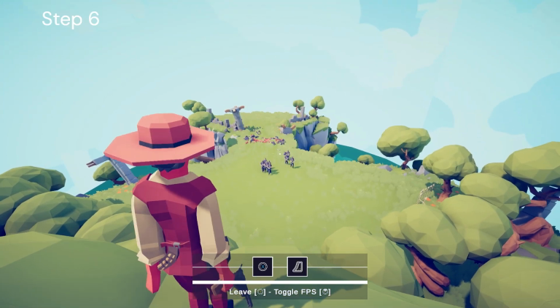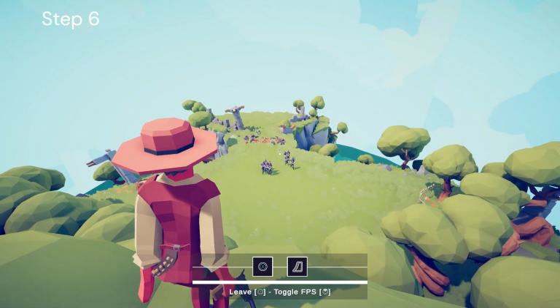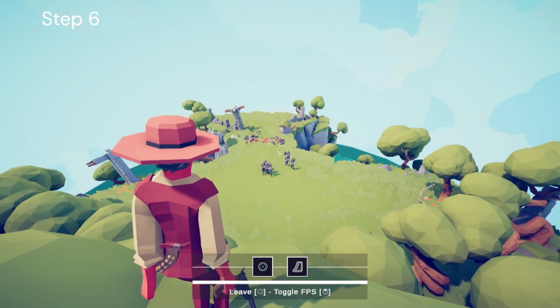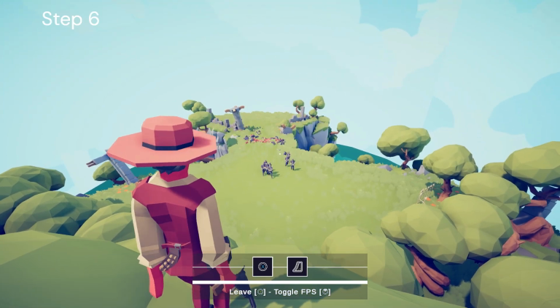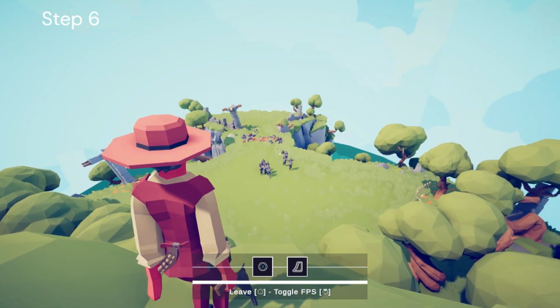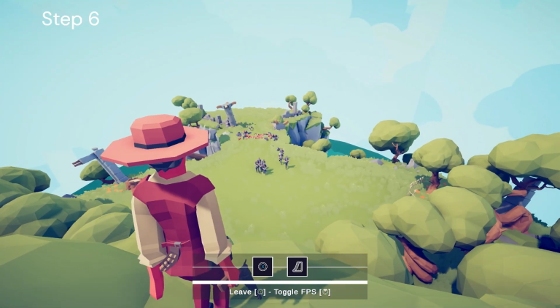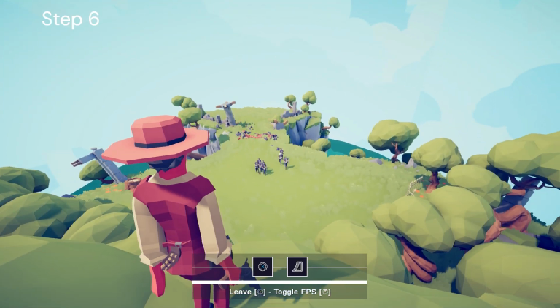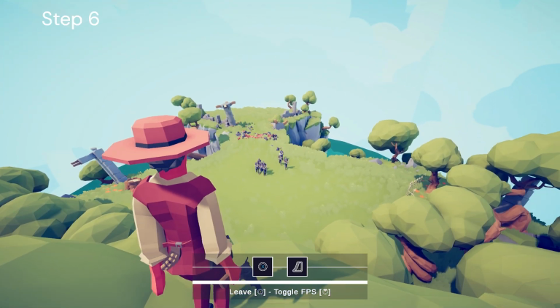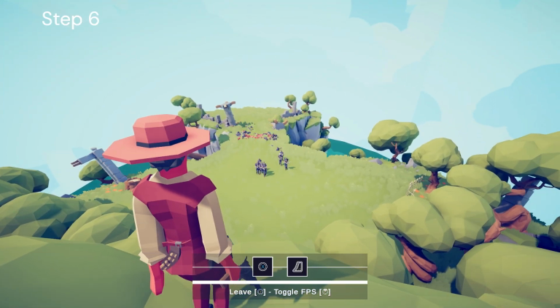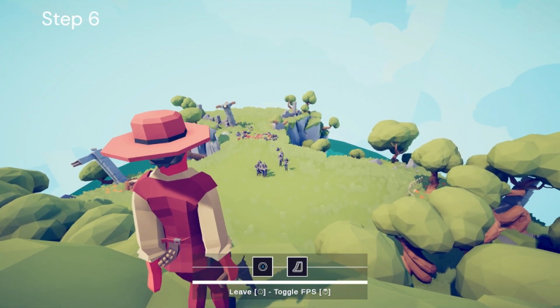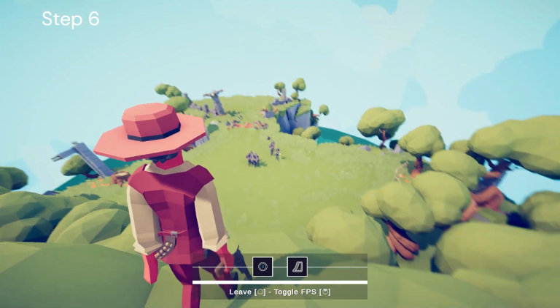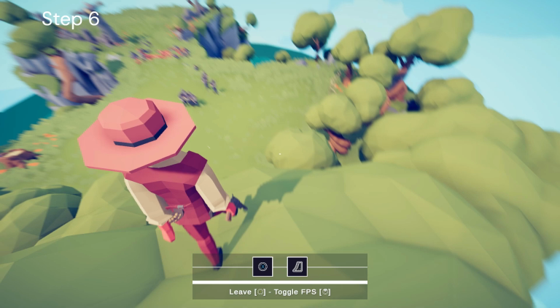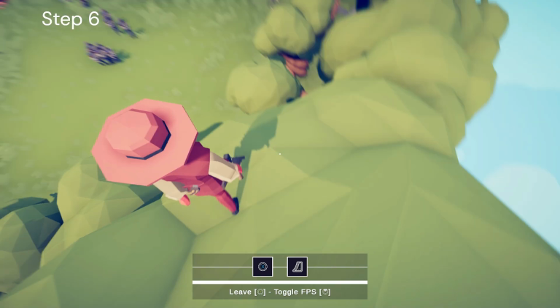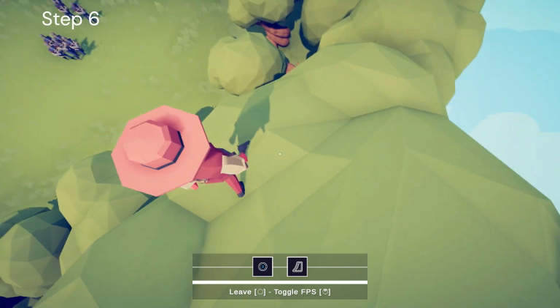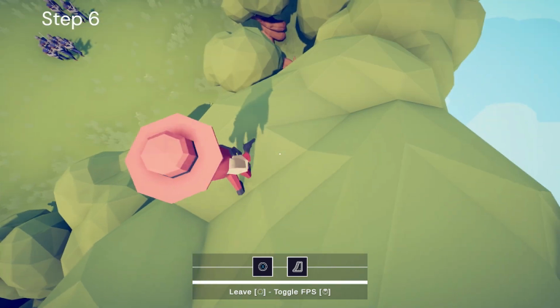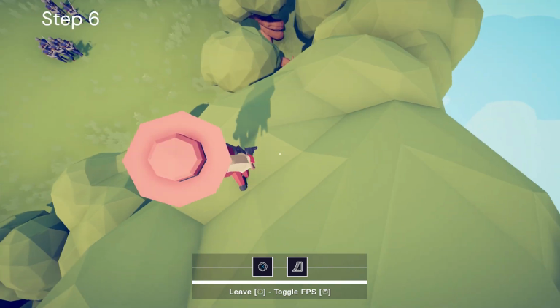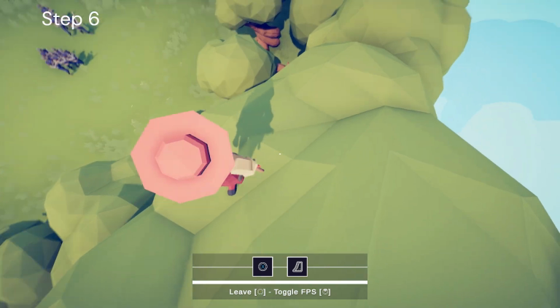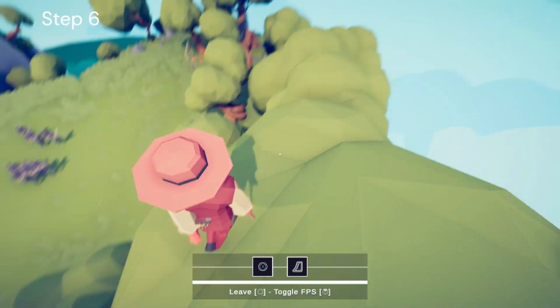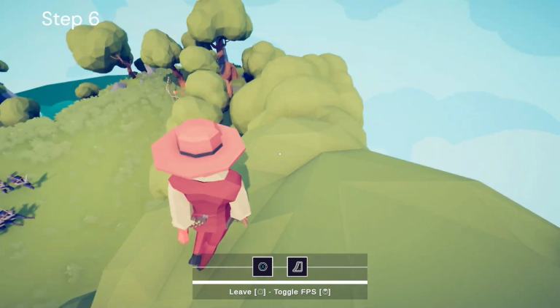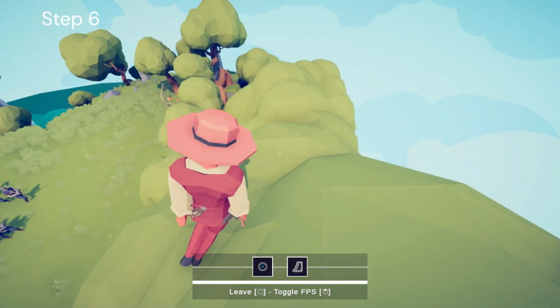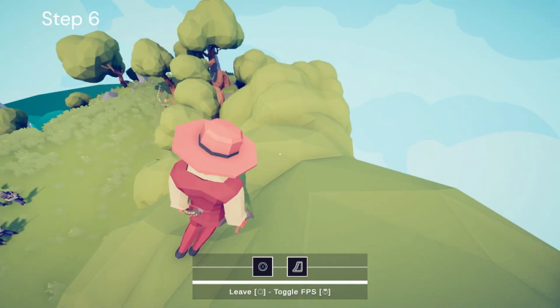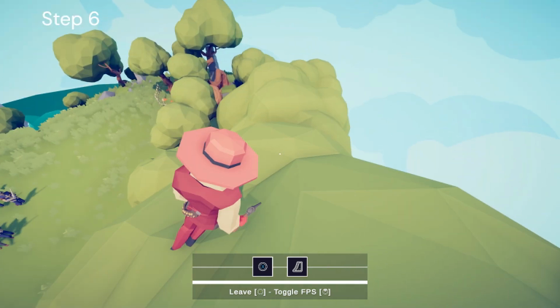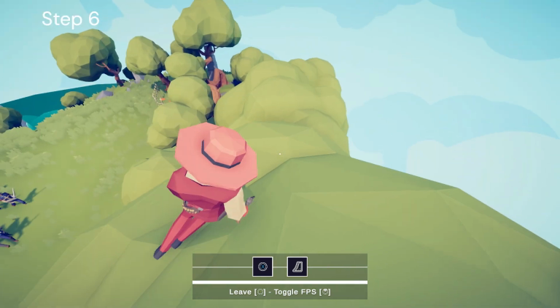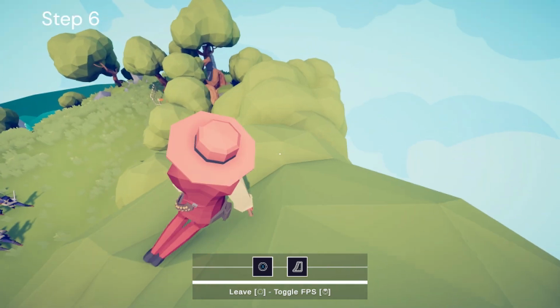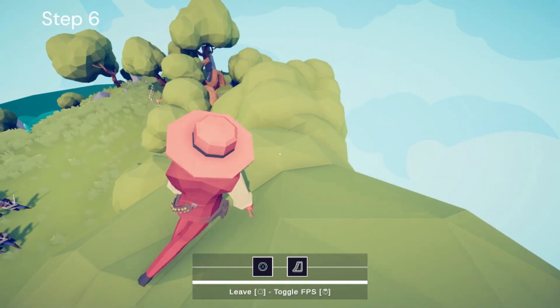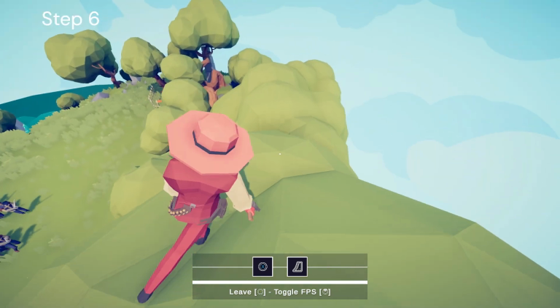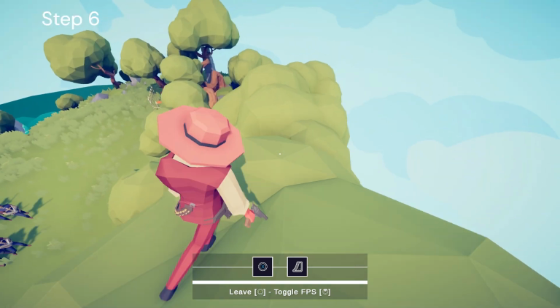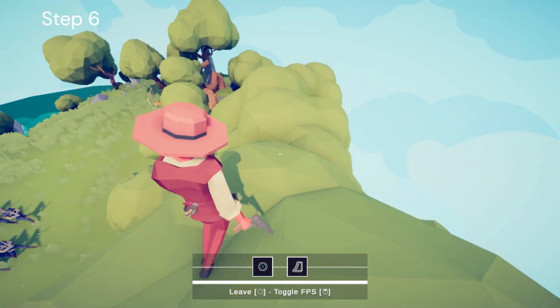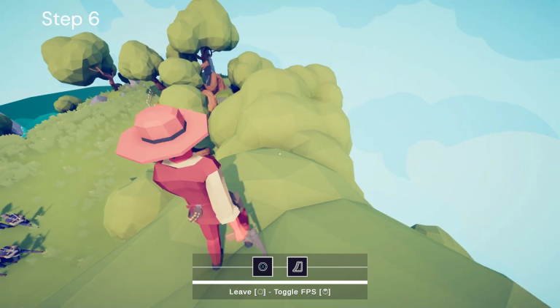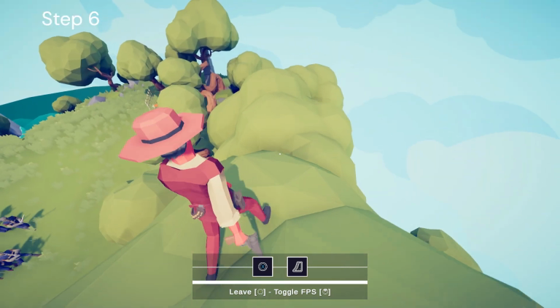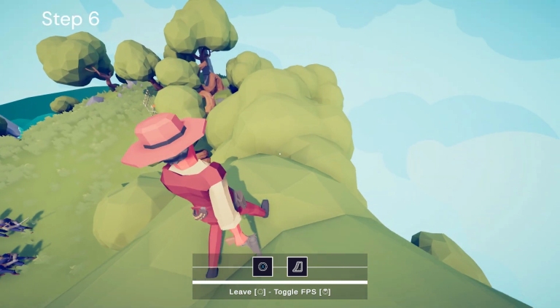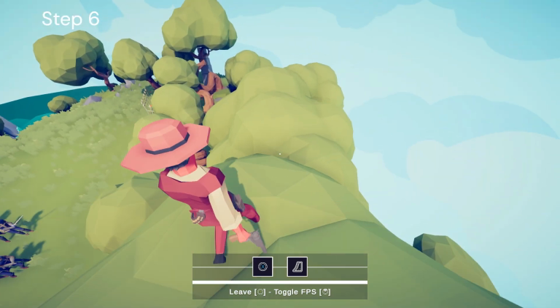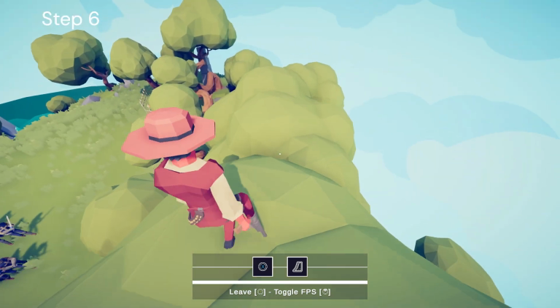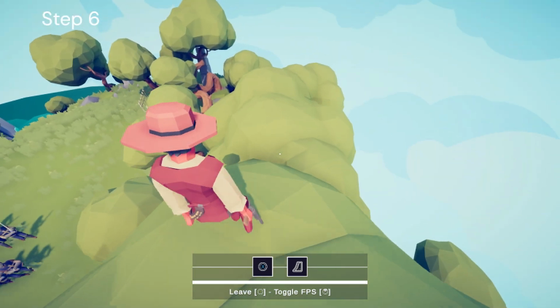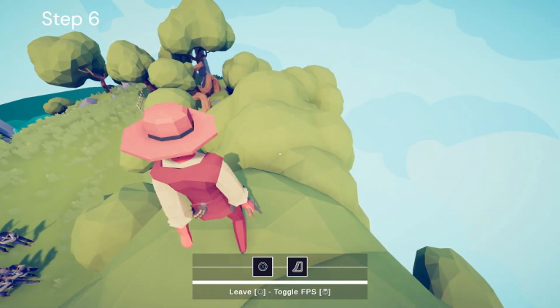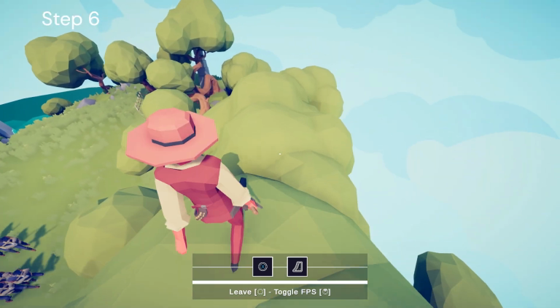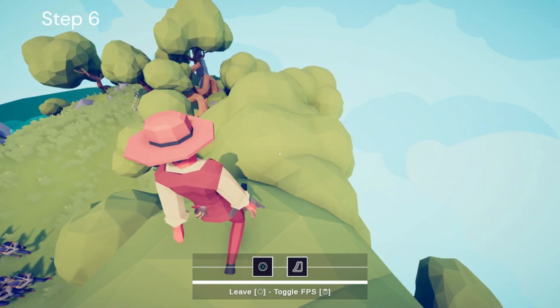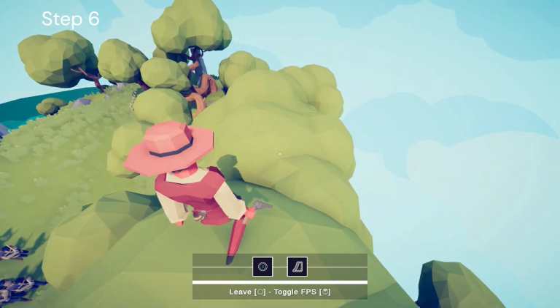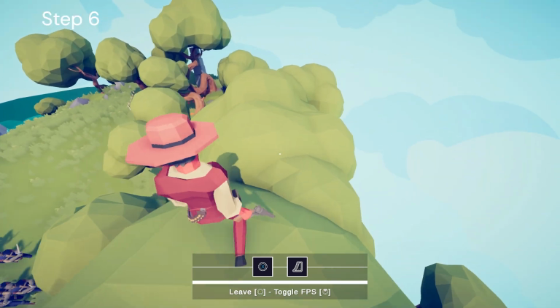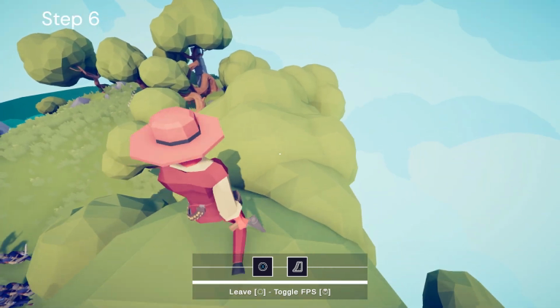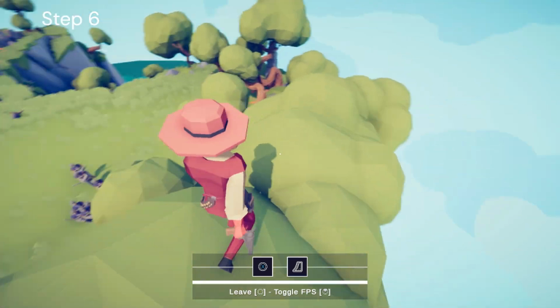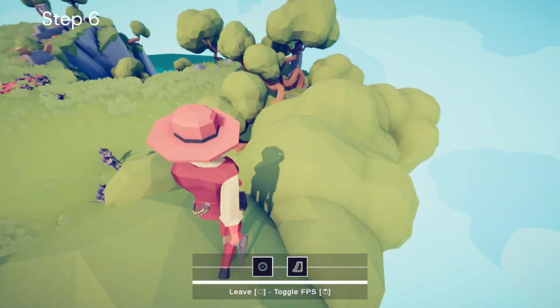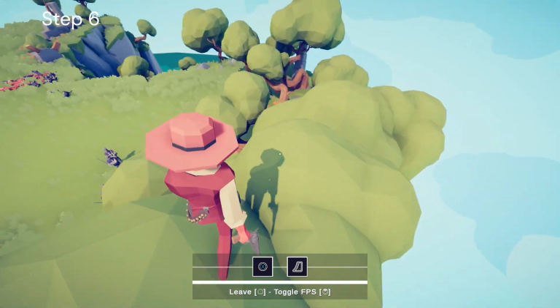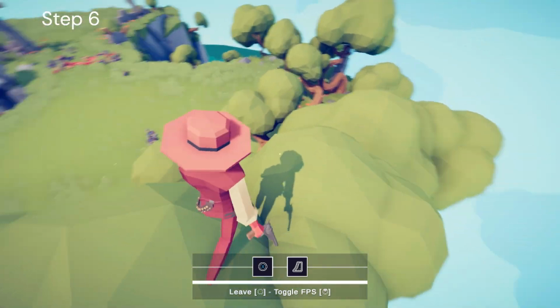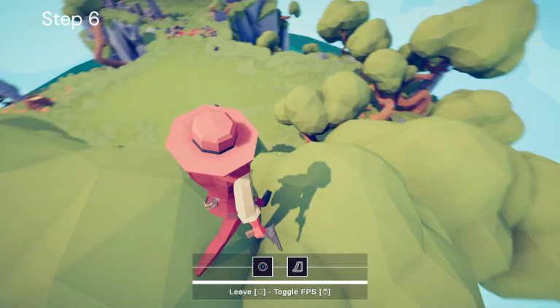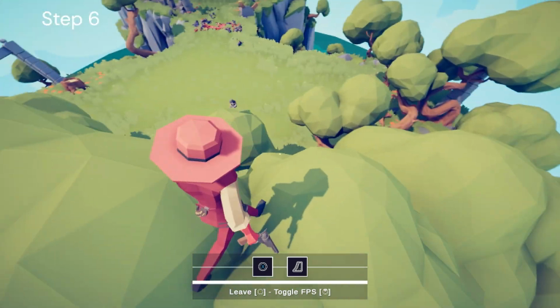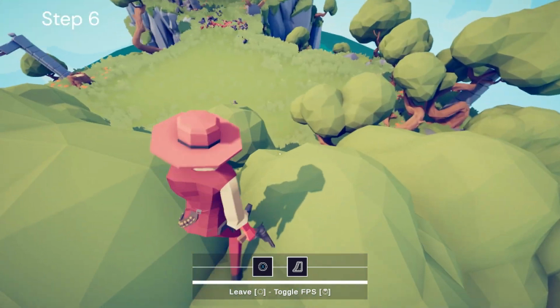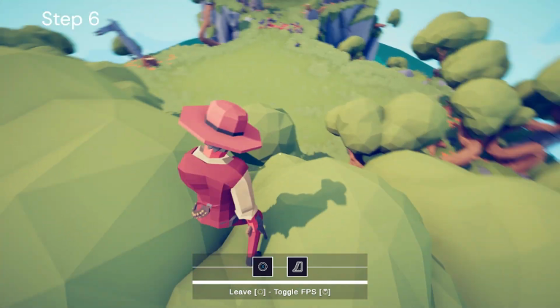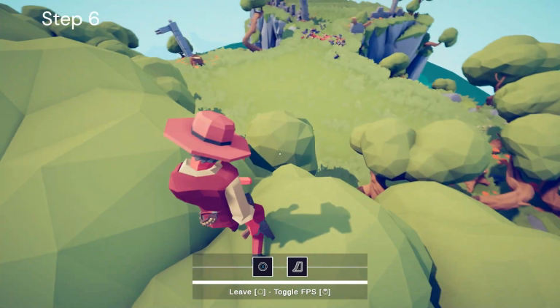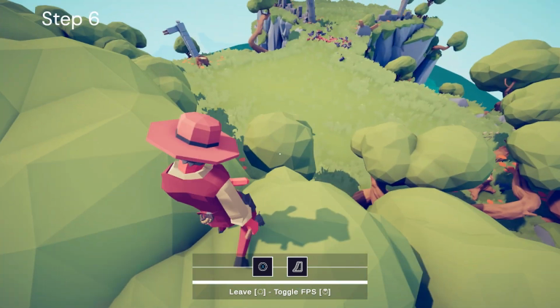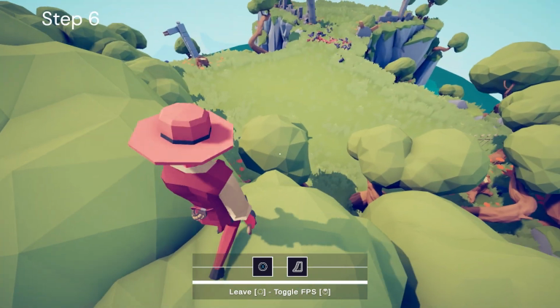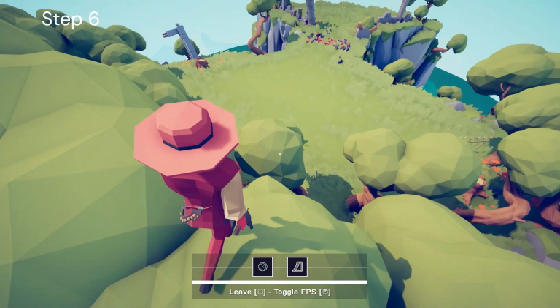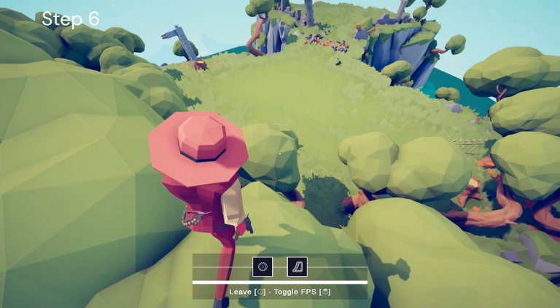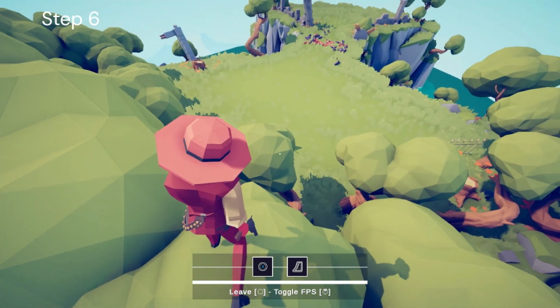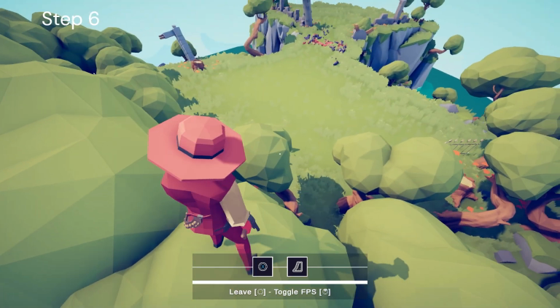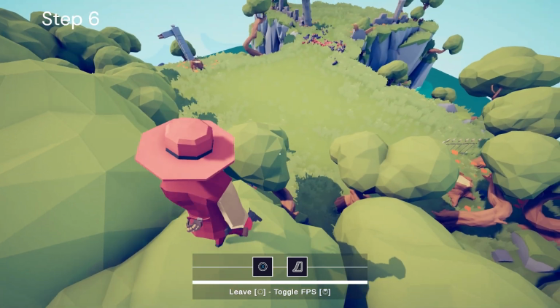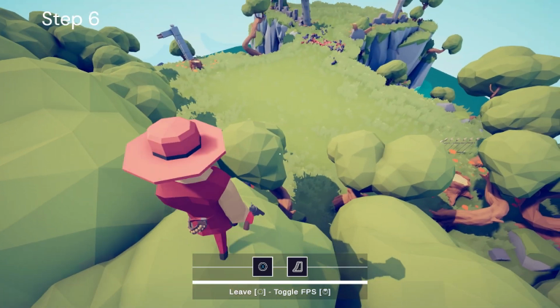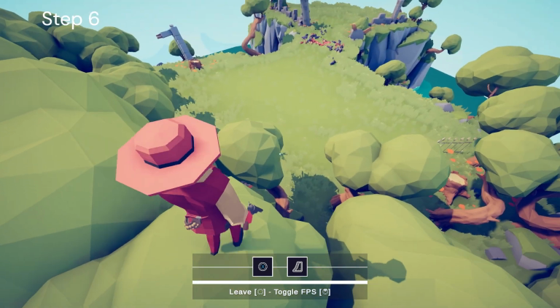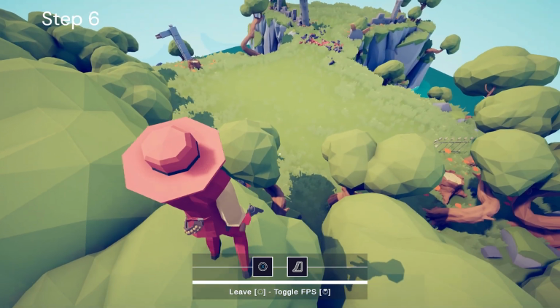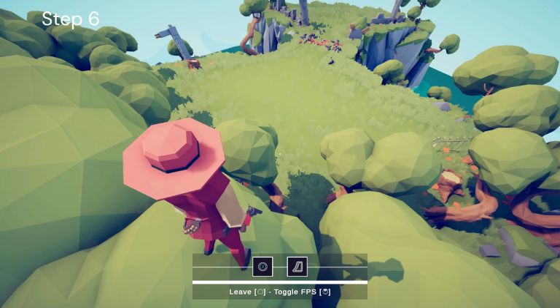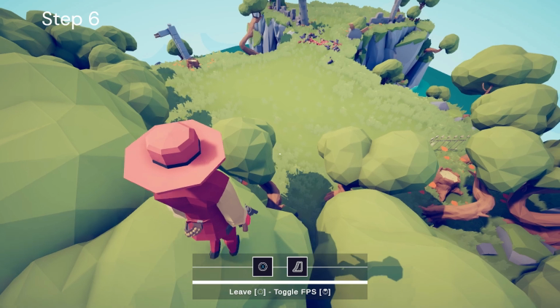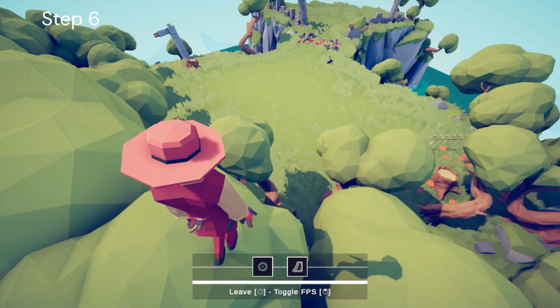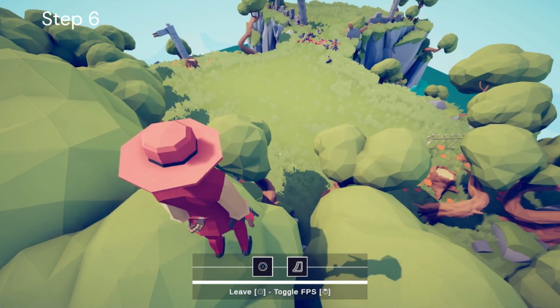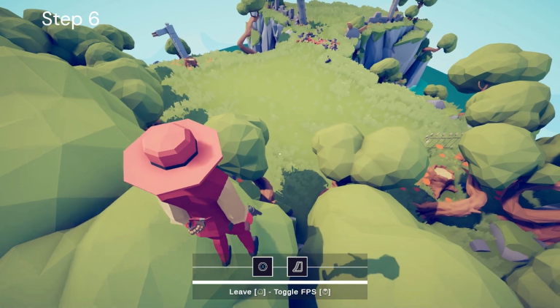Step six: if you need to, go to a lower area so you can shoot them down easier.